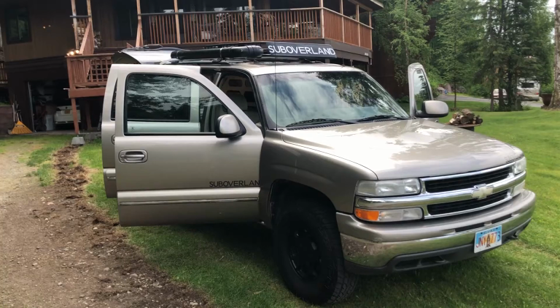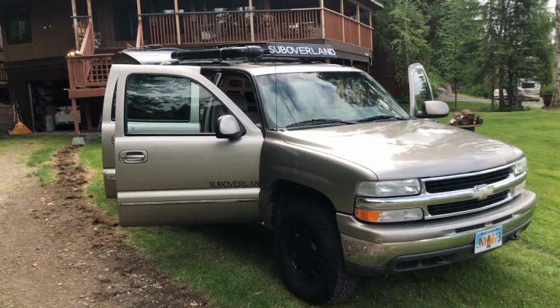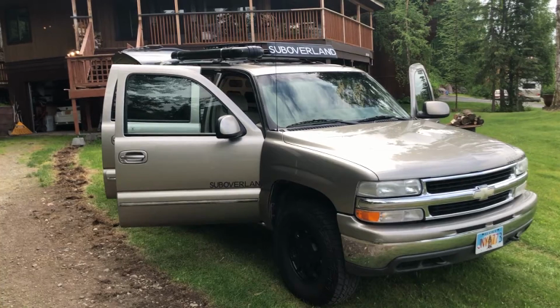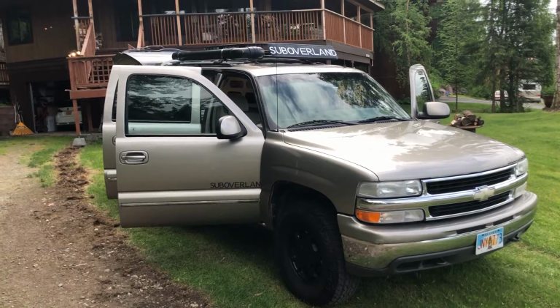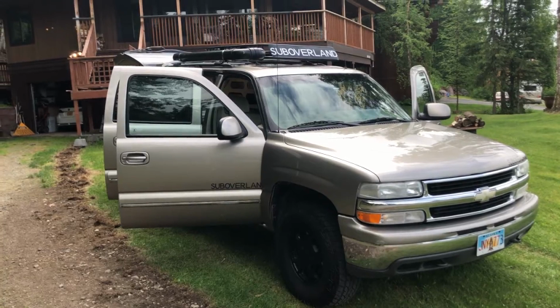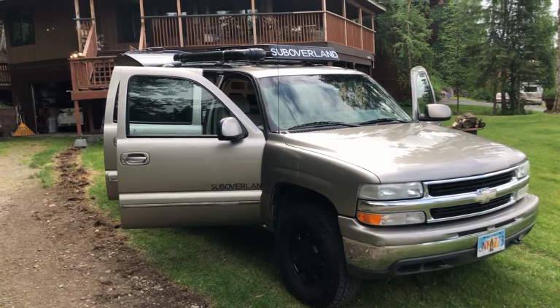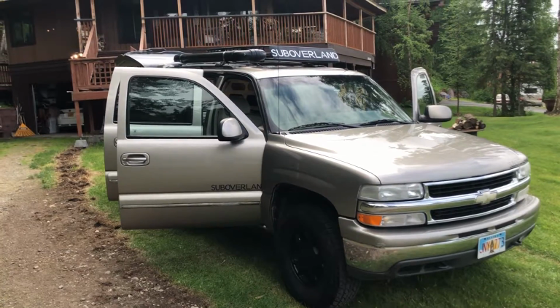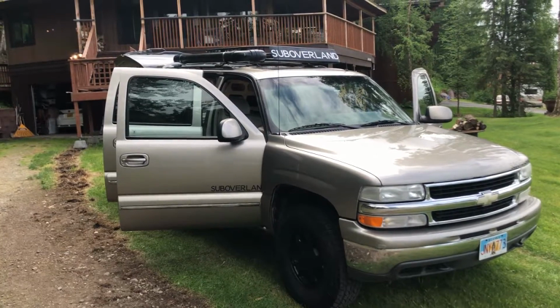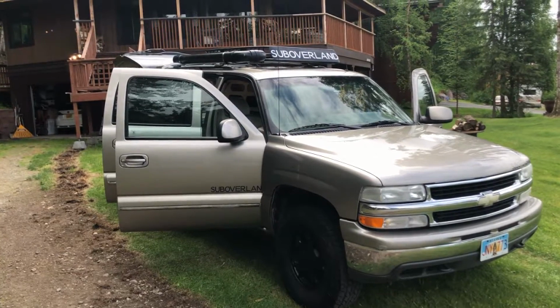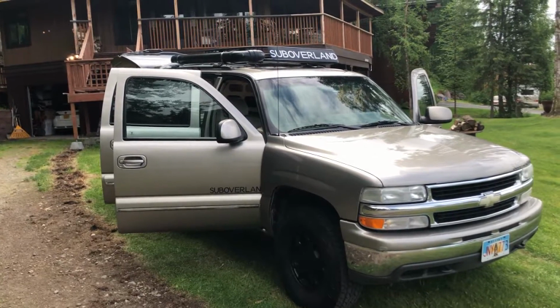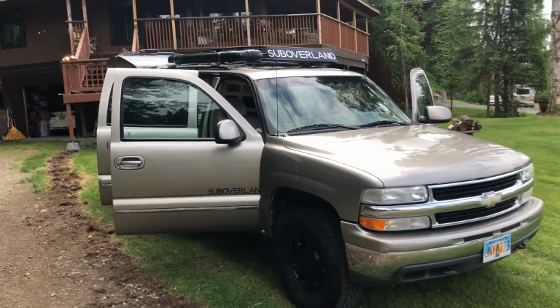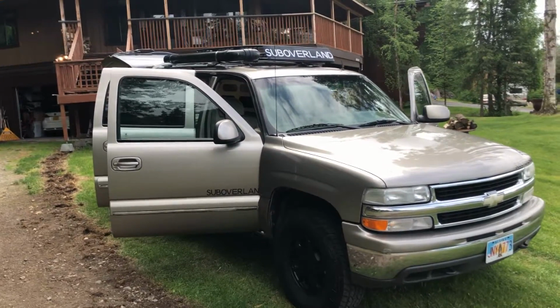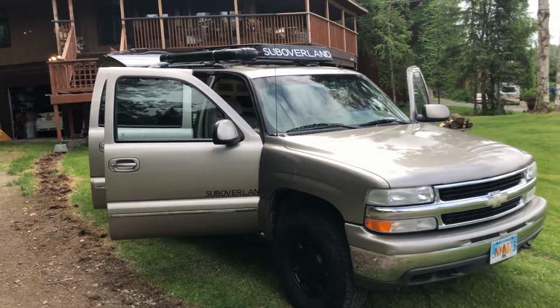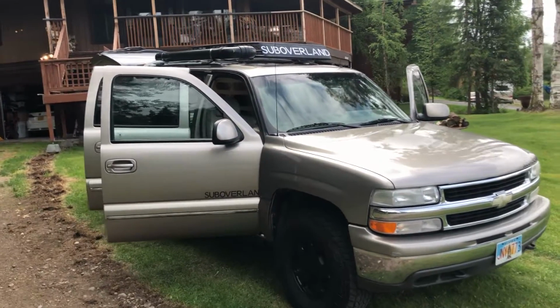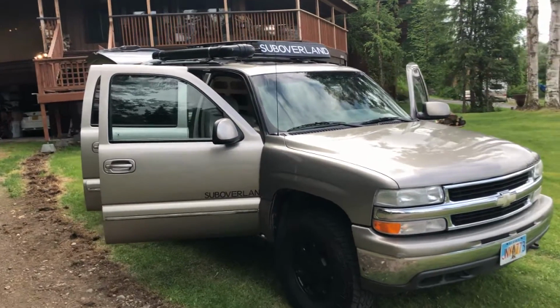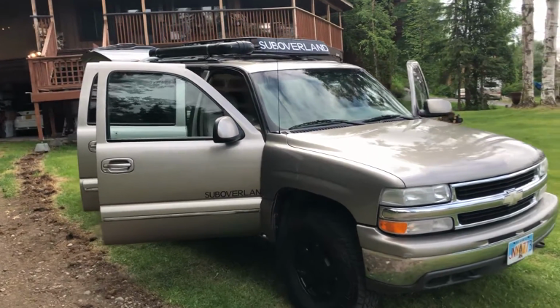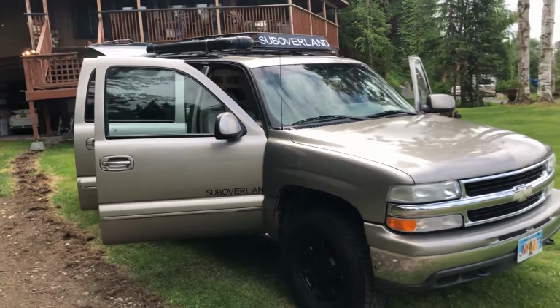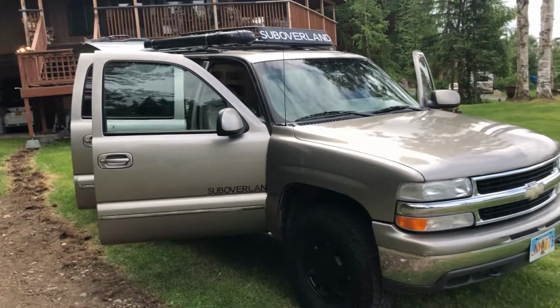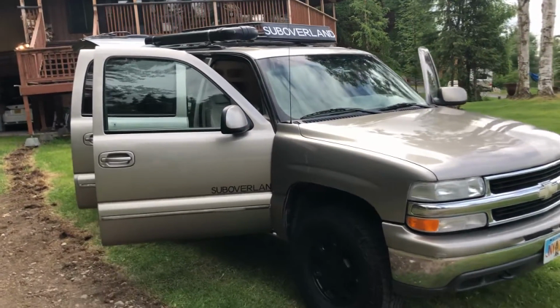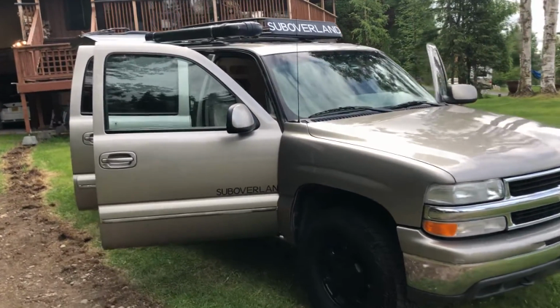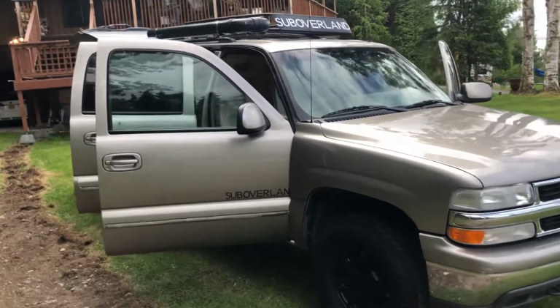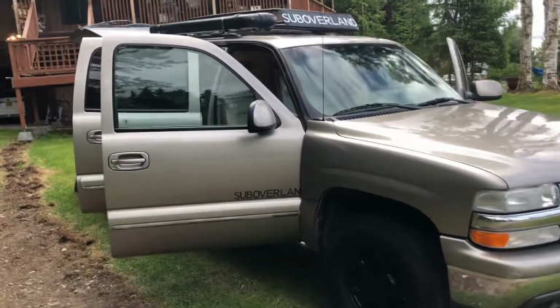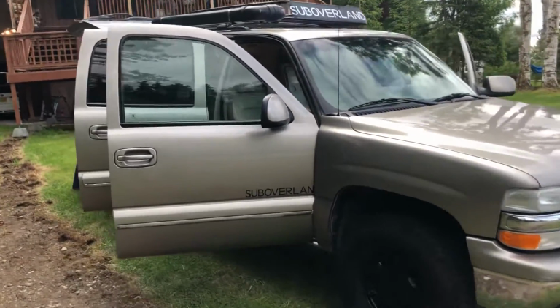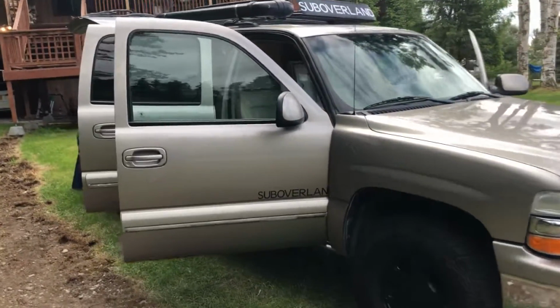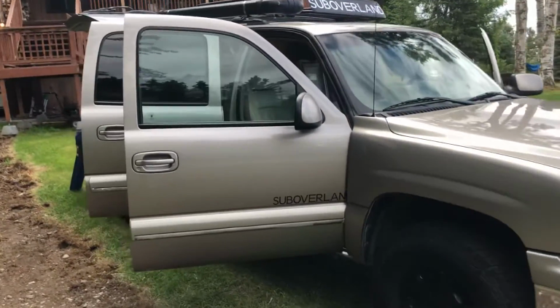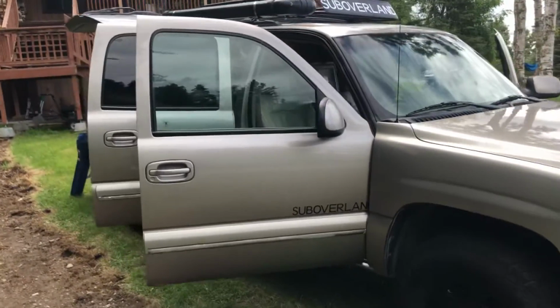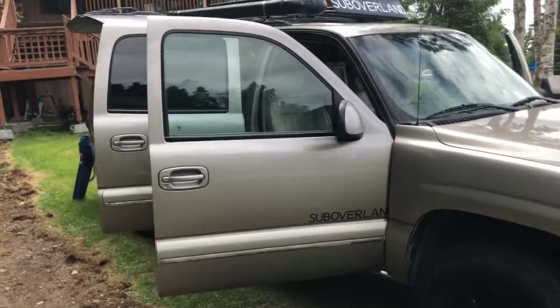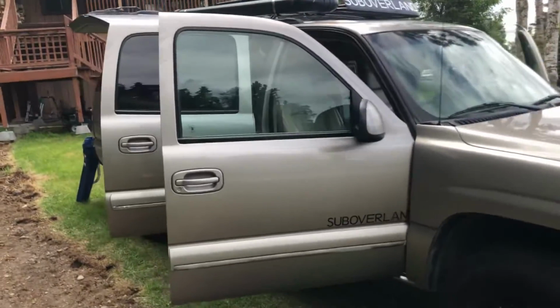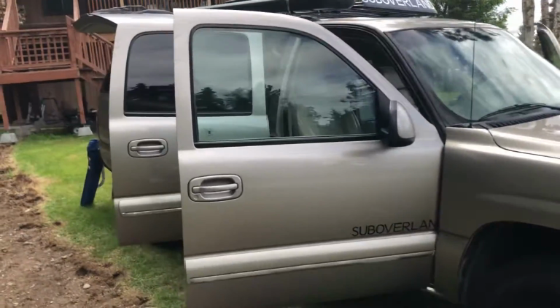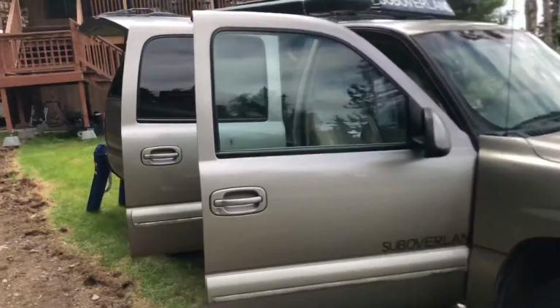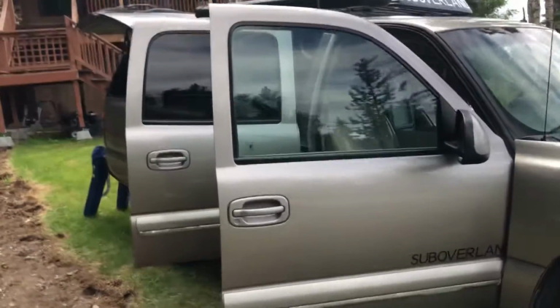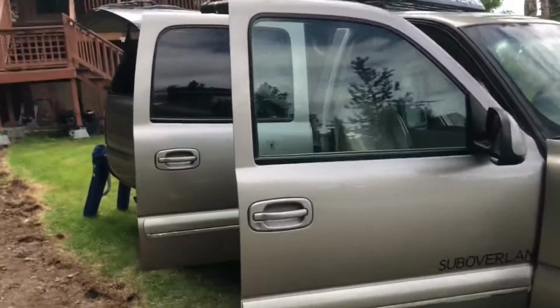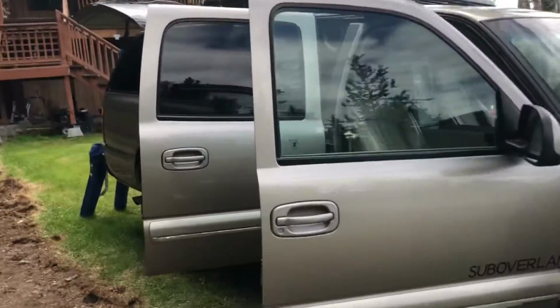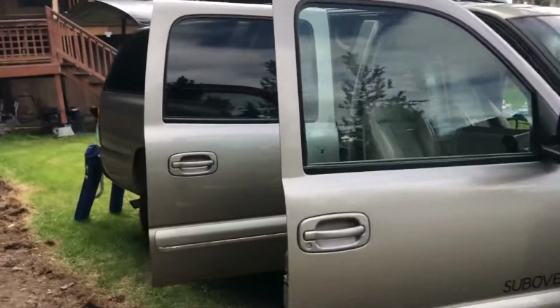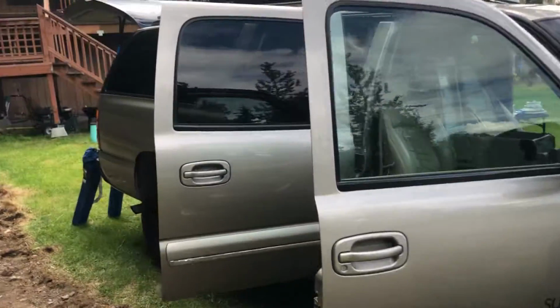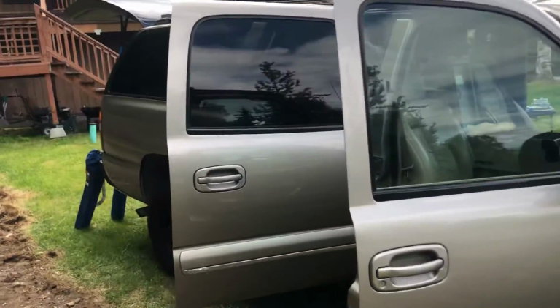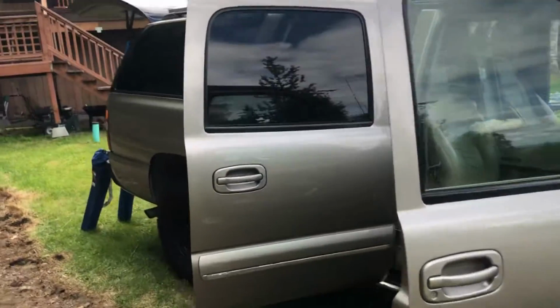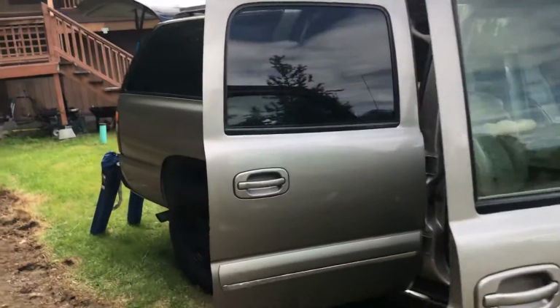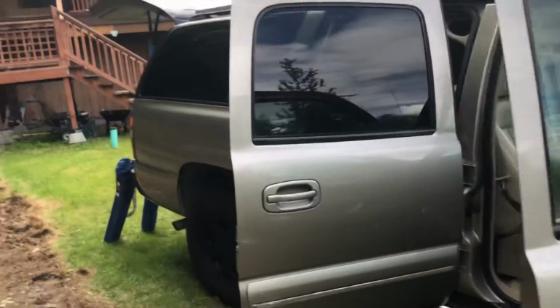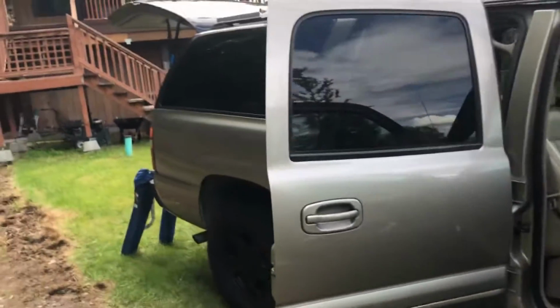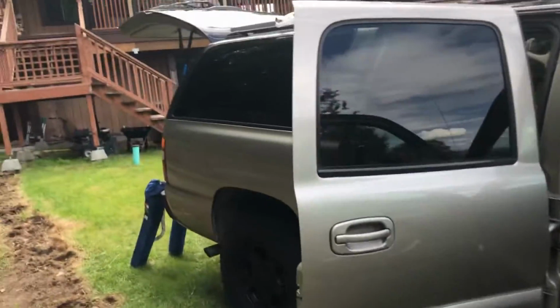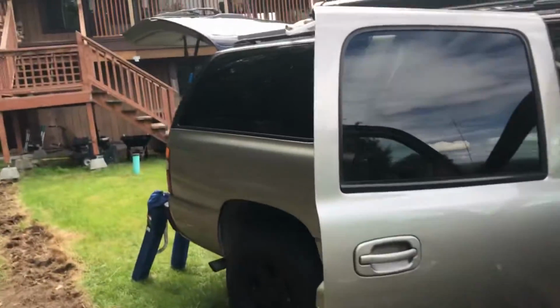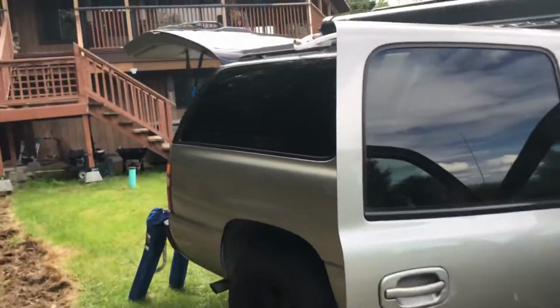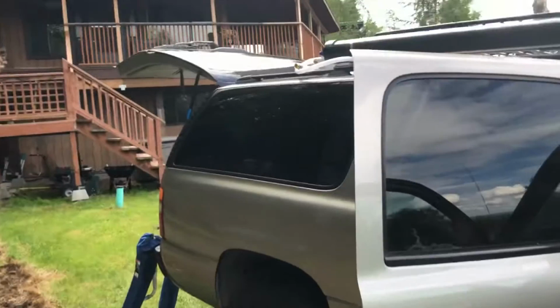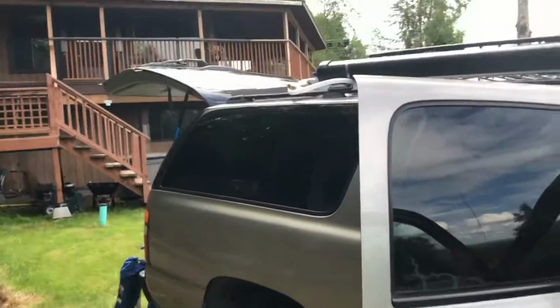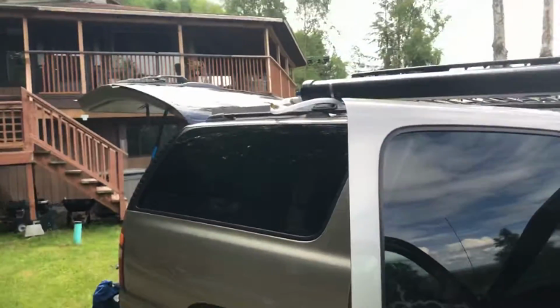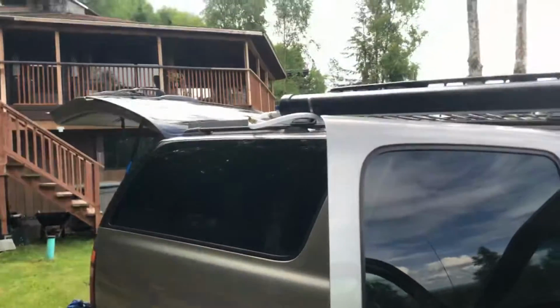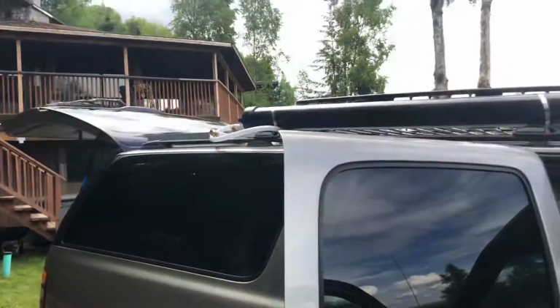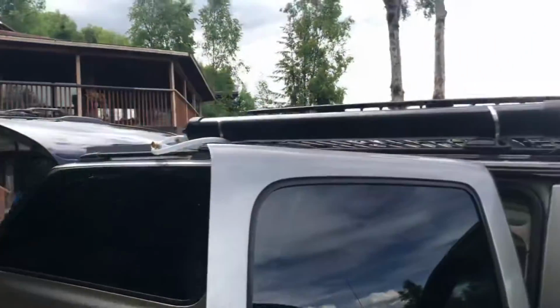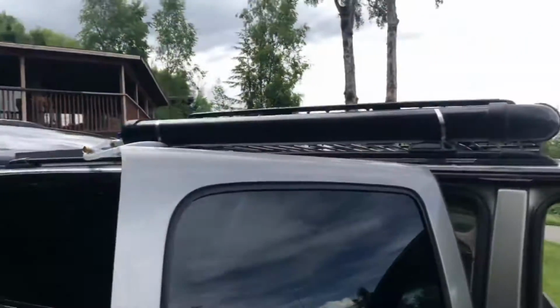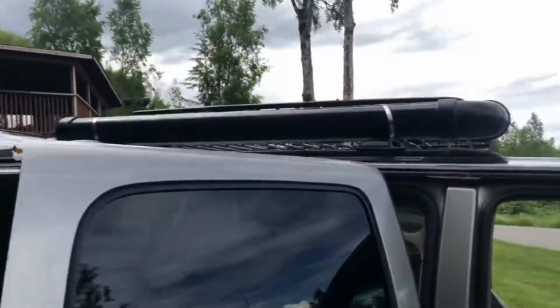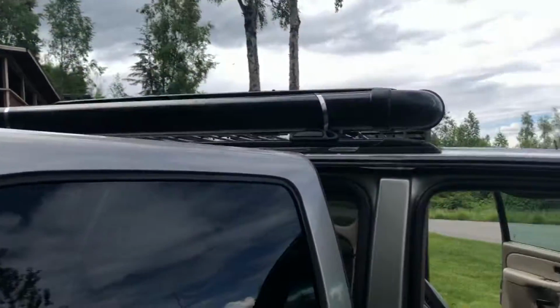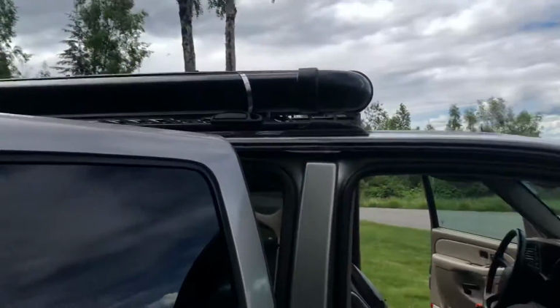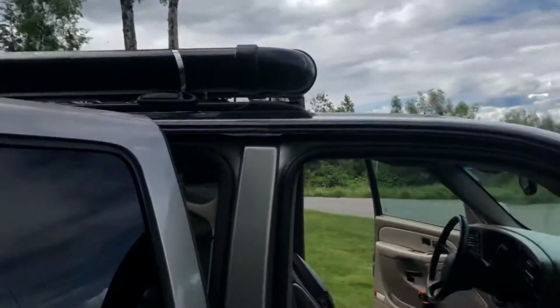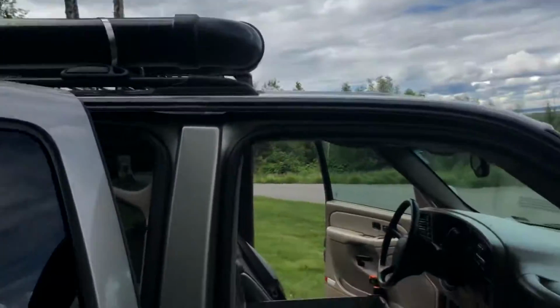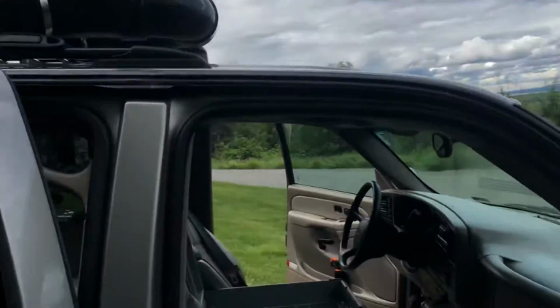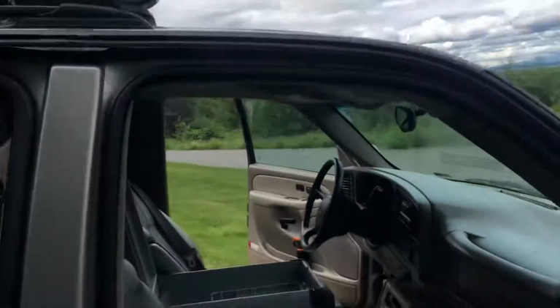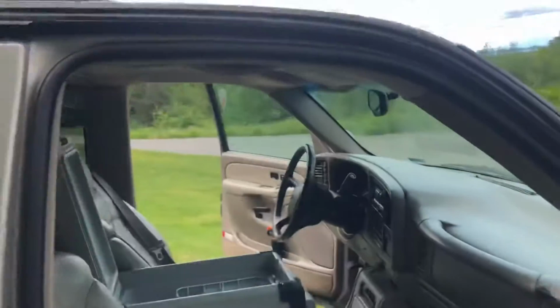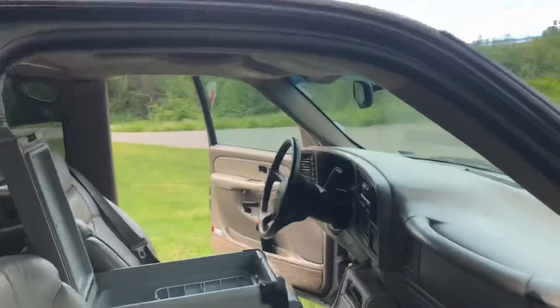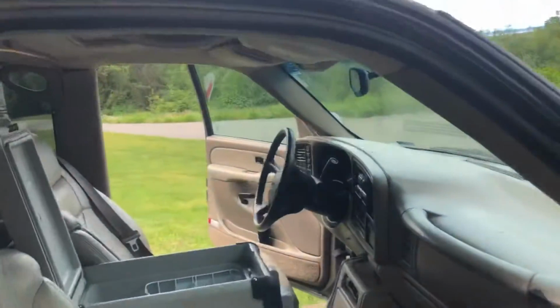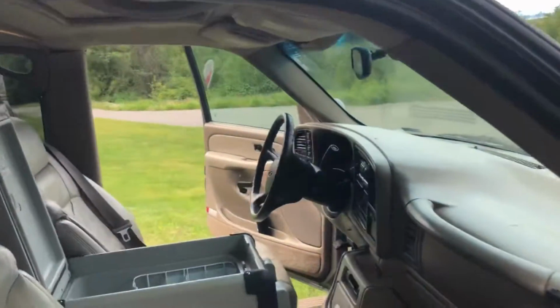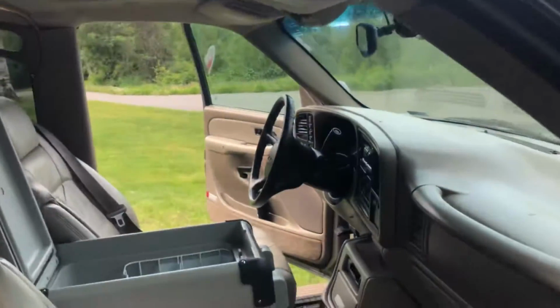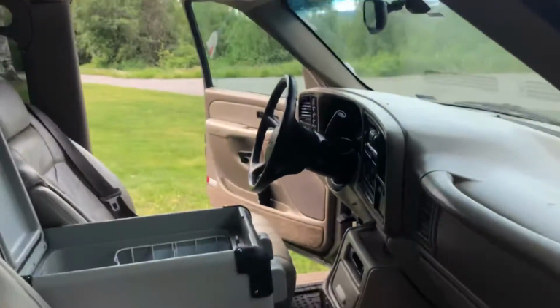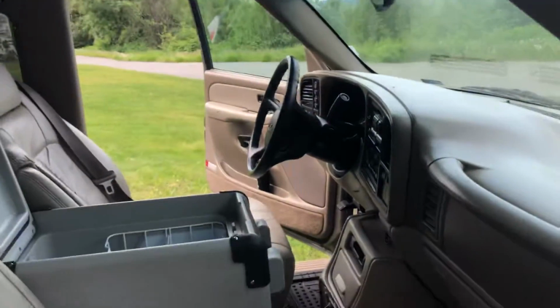Hey y'all, this is Eric from Alaska Suboverland and we're going to go over this rig's features and amenities.